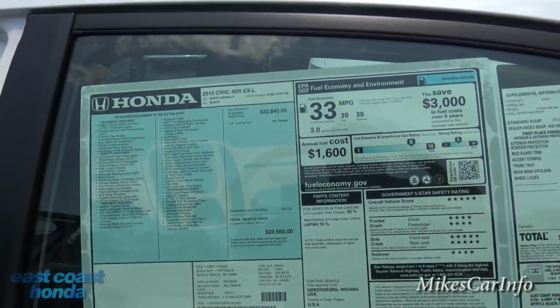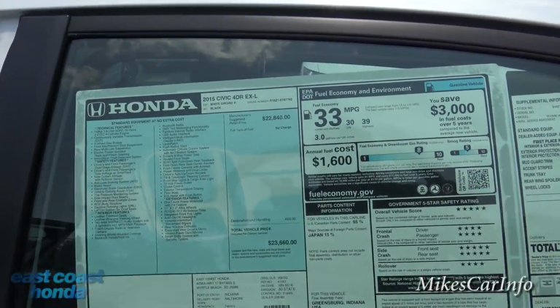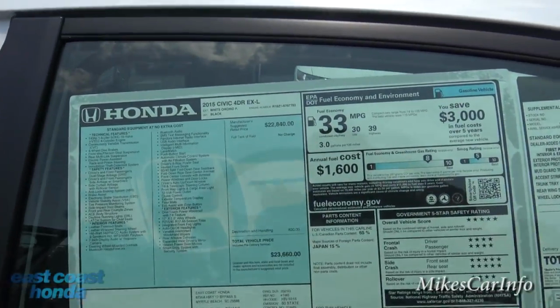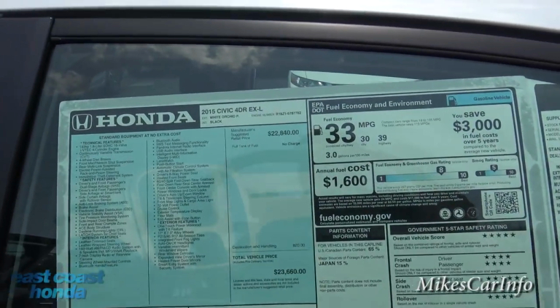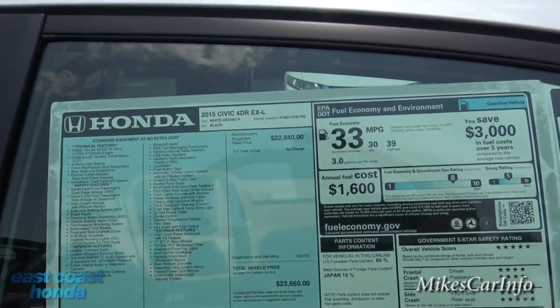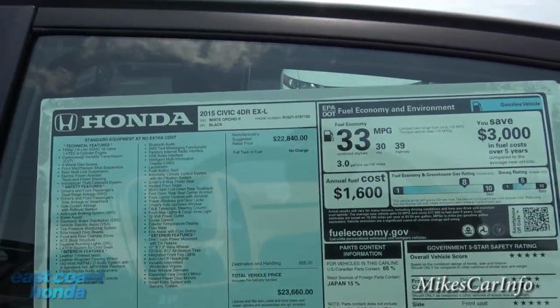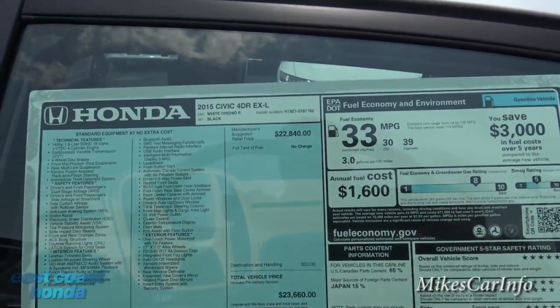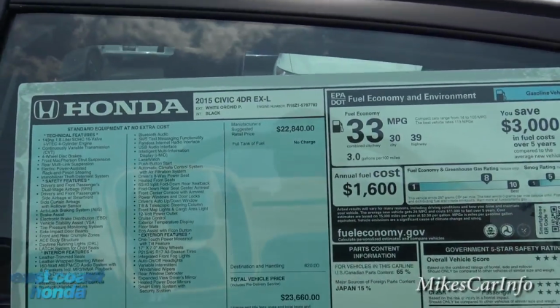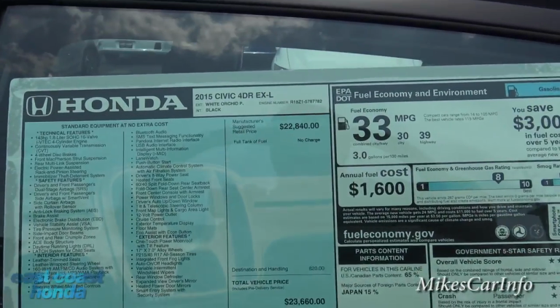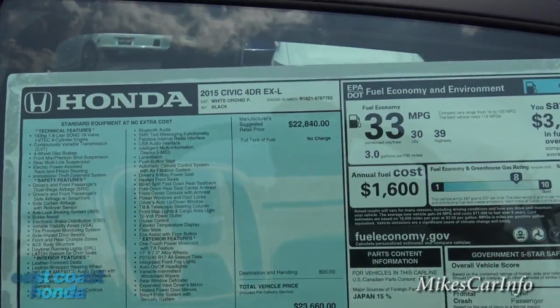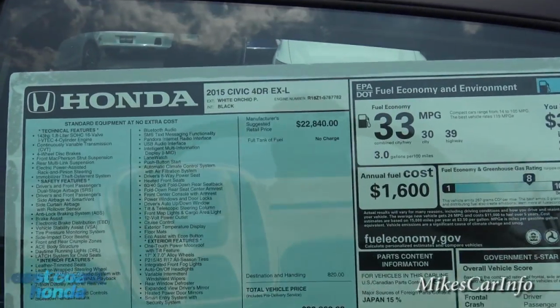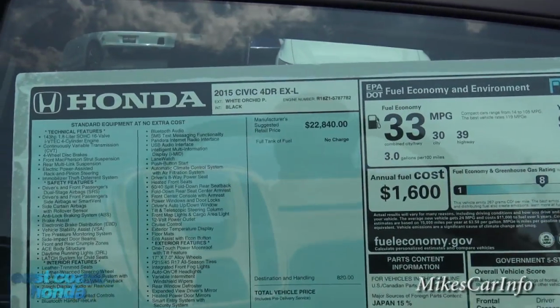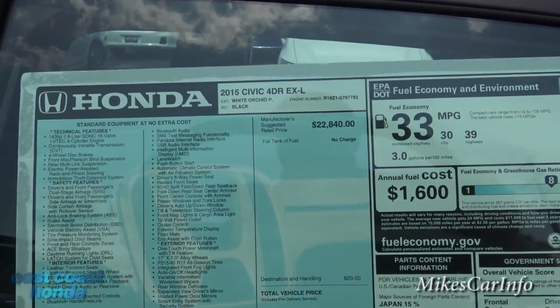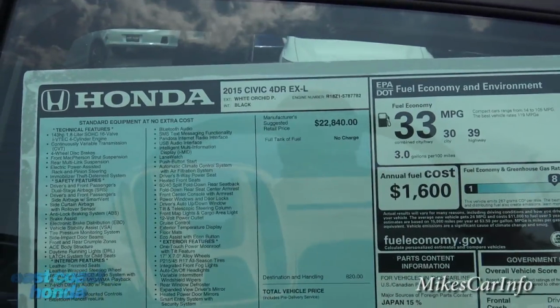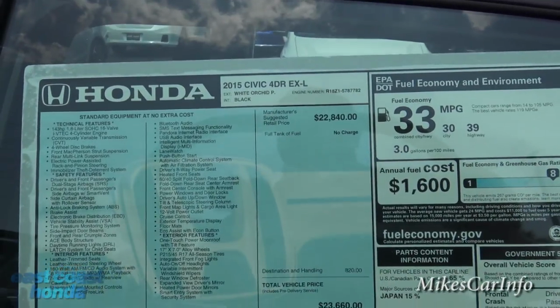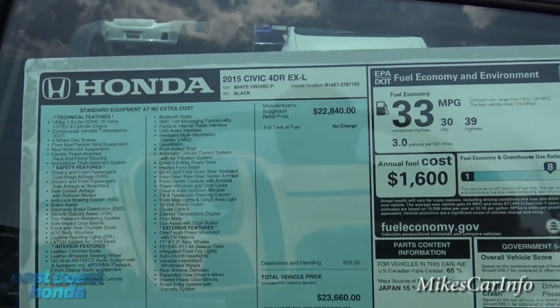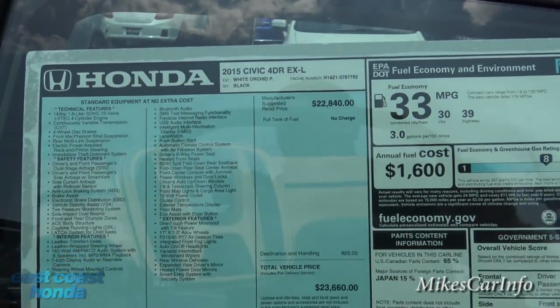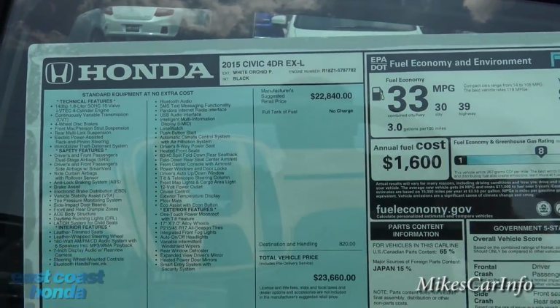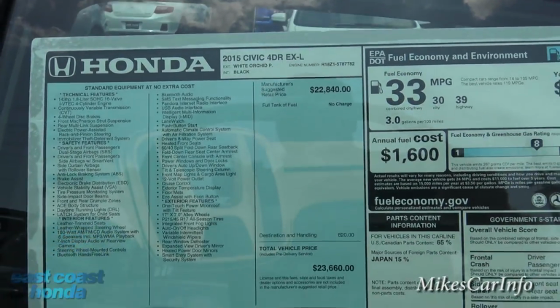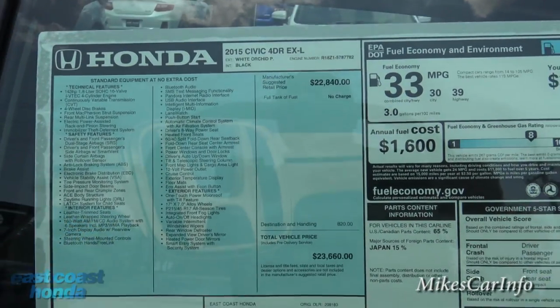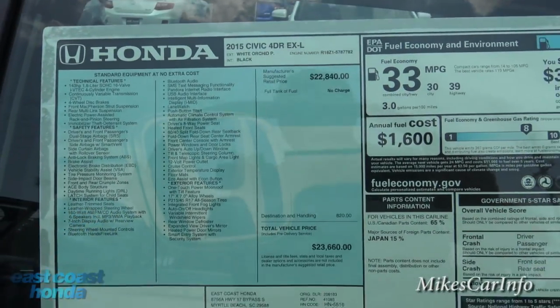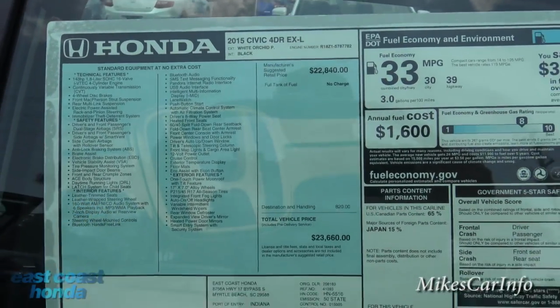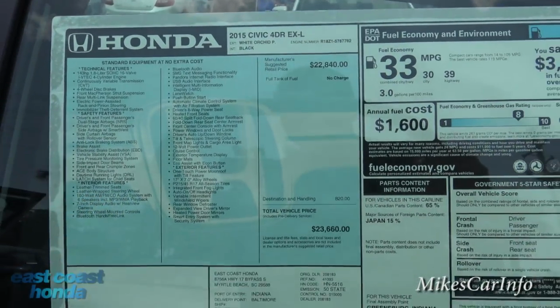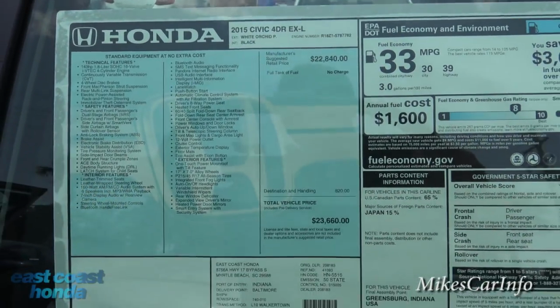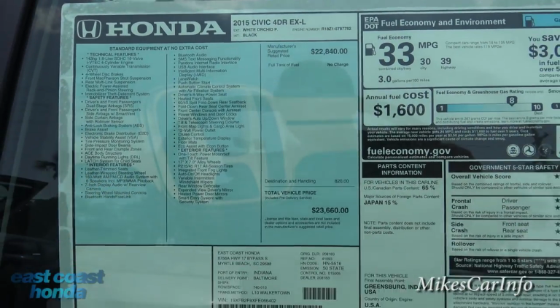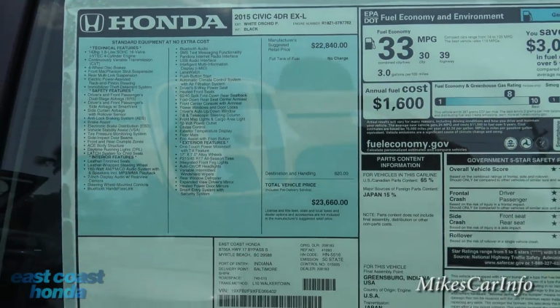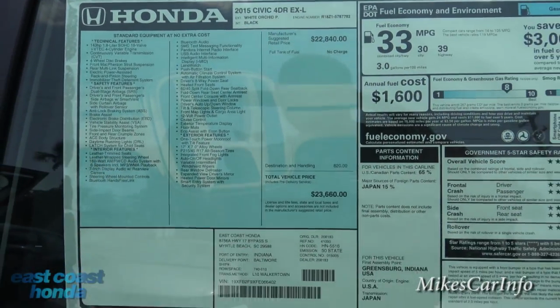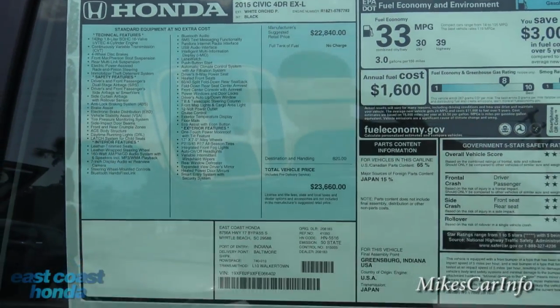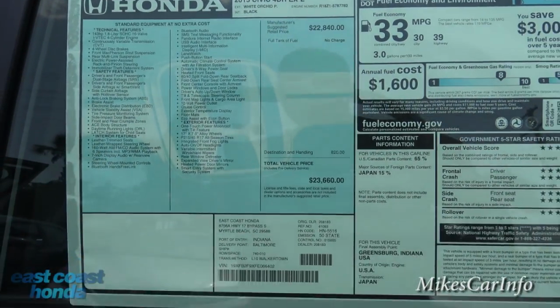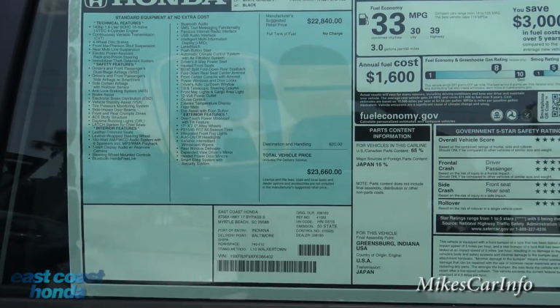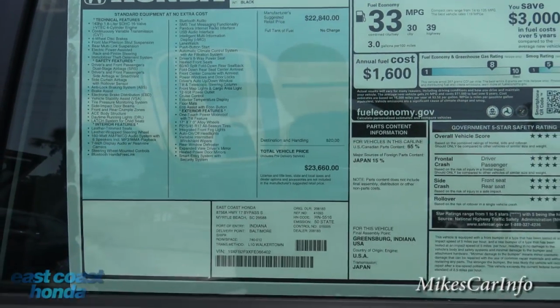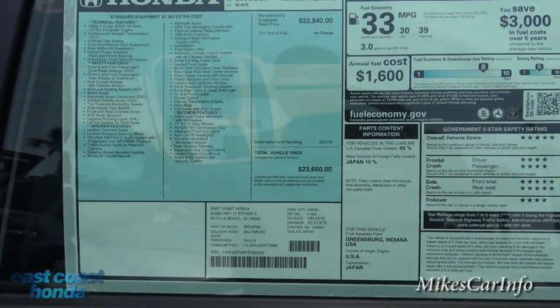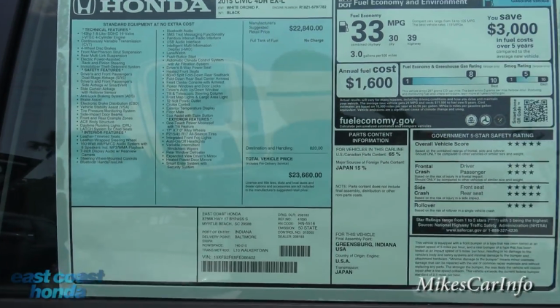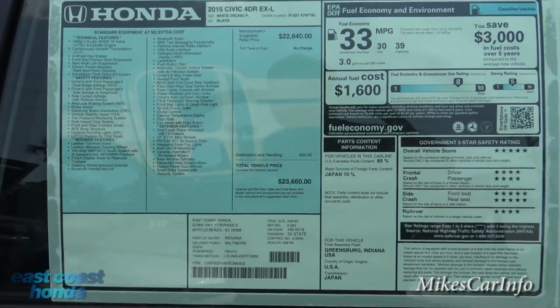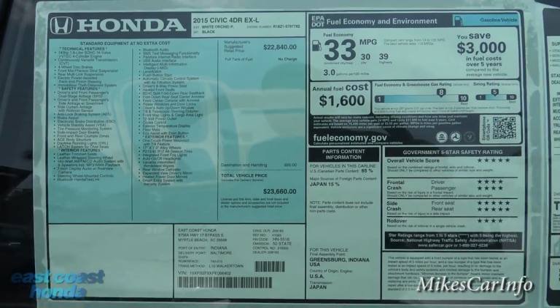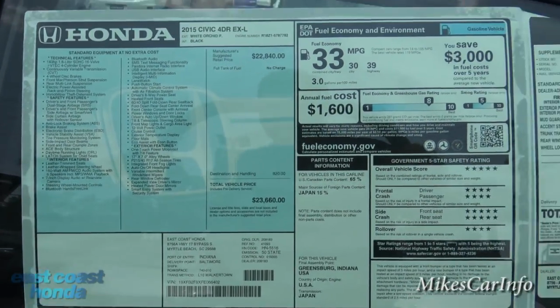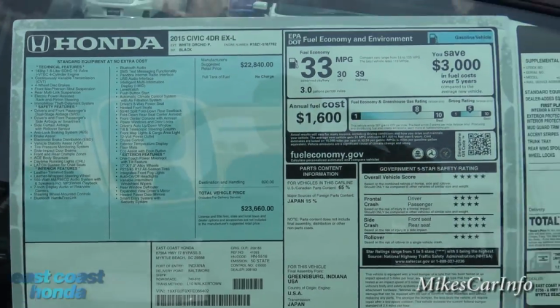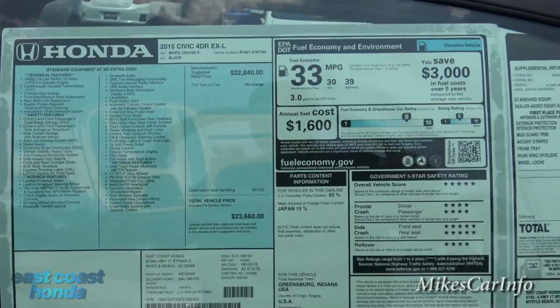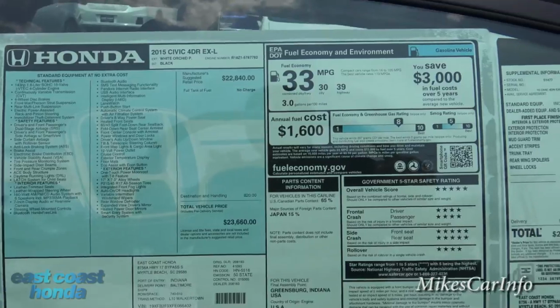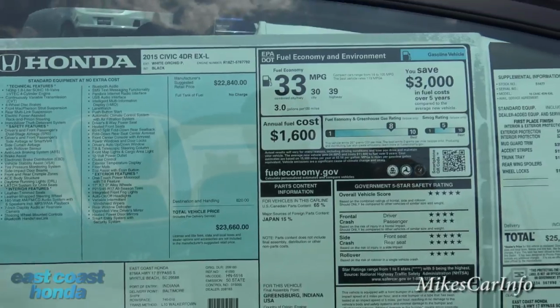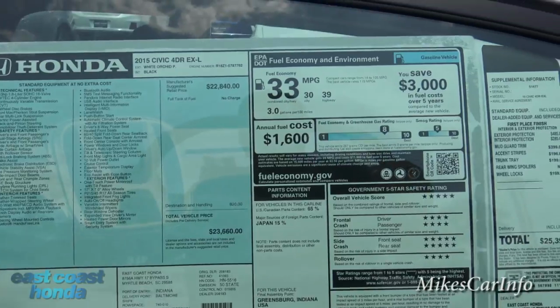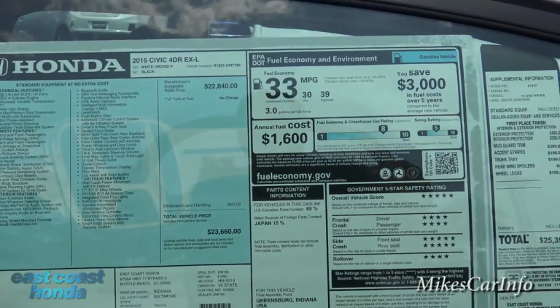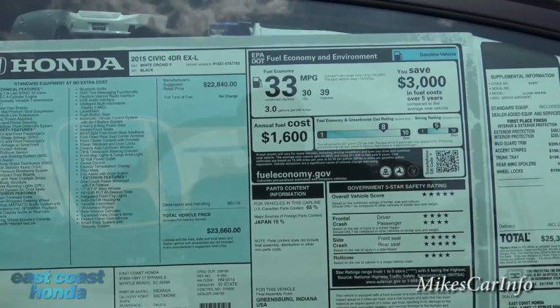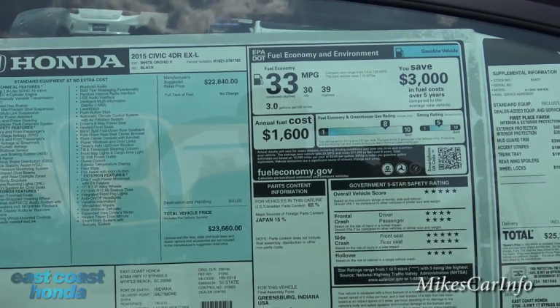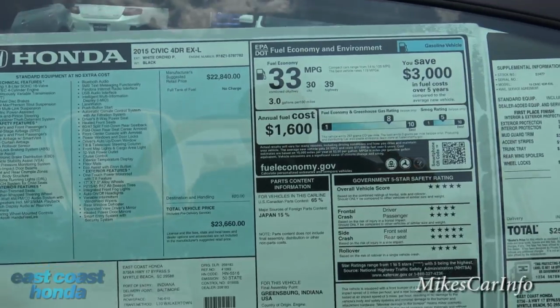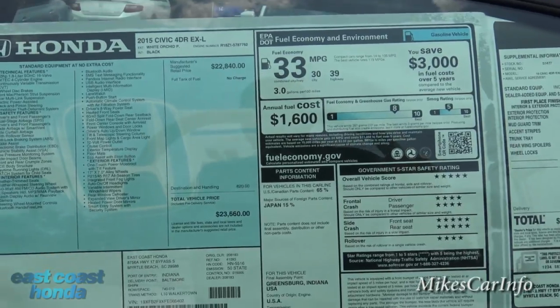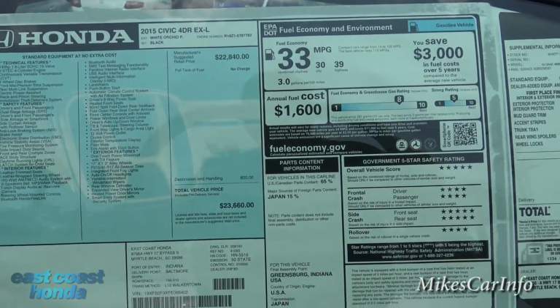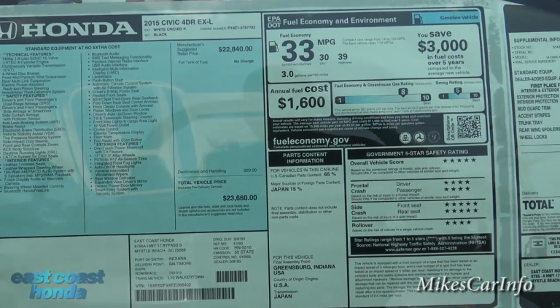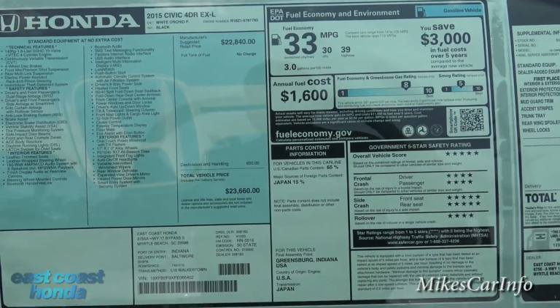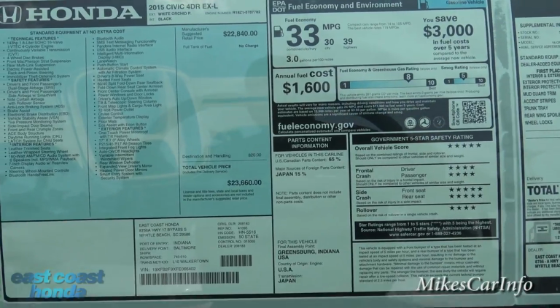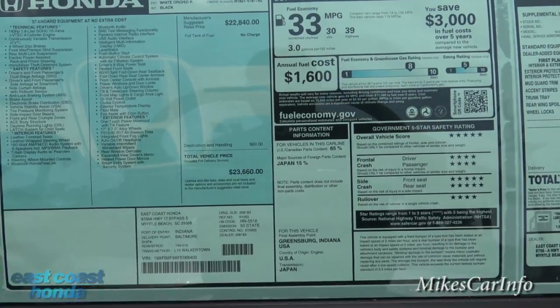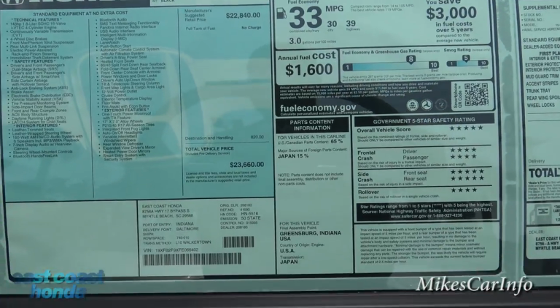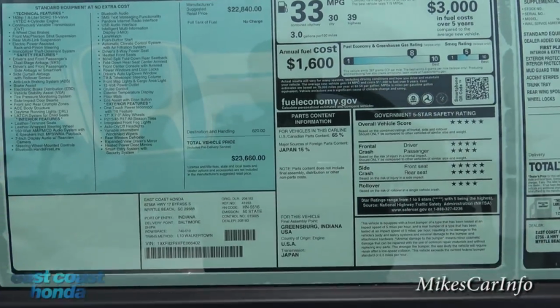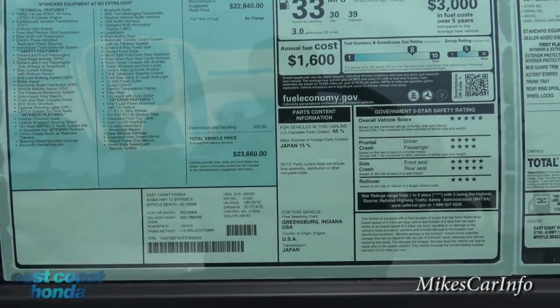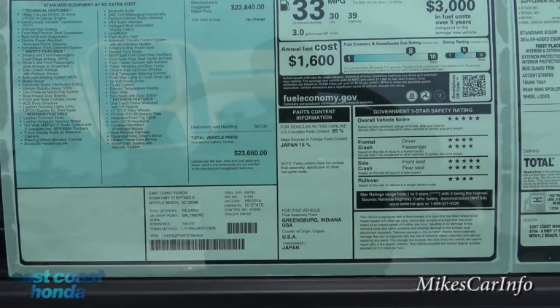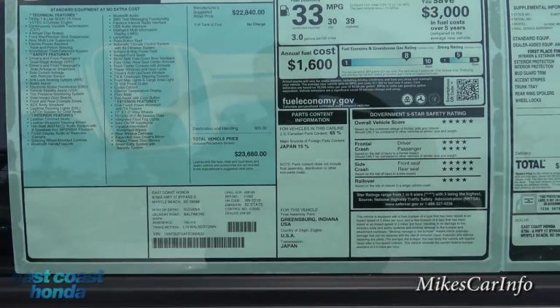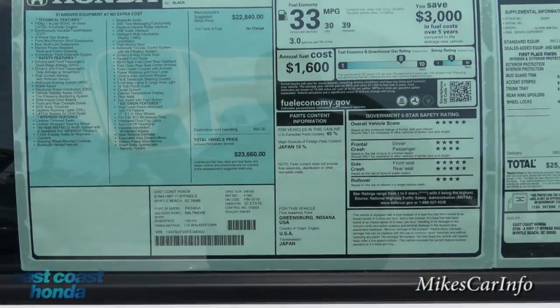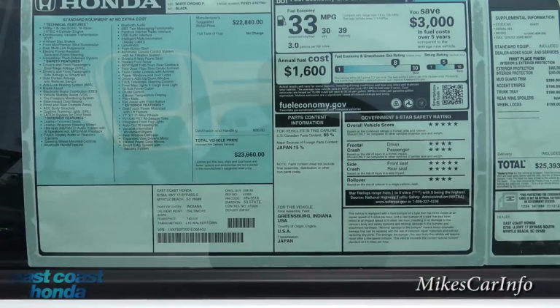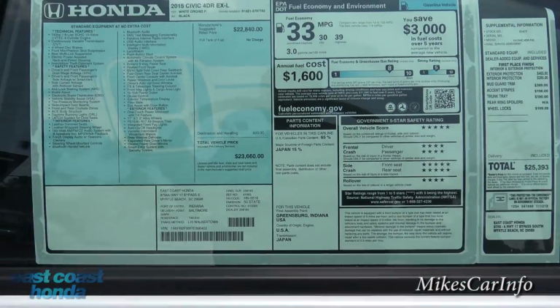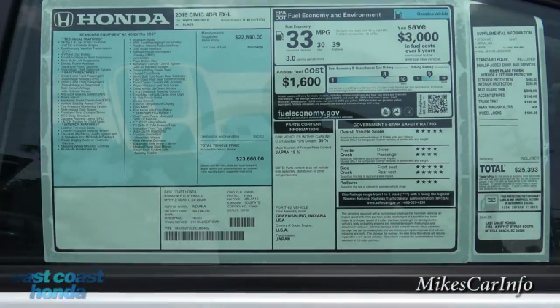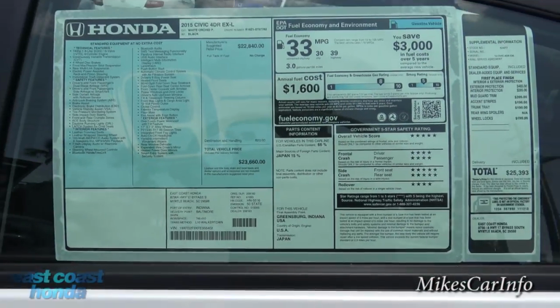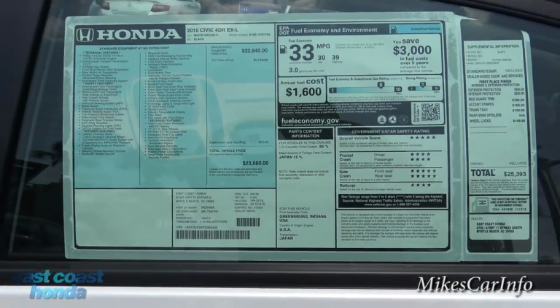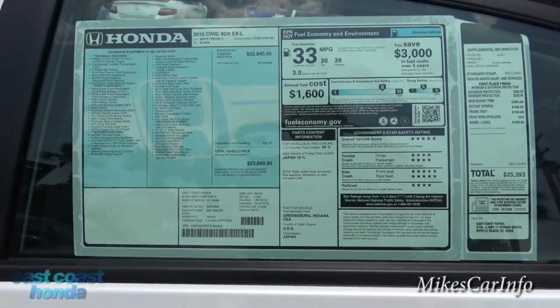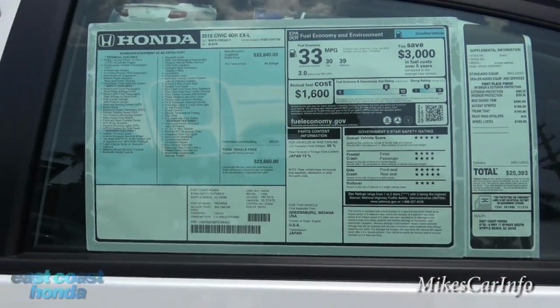Here's the window sticker. I'll put some links to the East Coast Honda website so you can check out all the details.